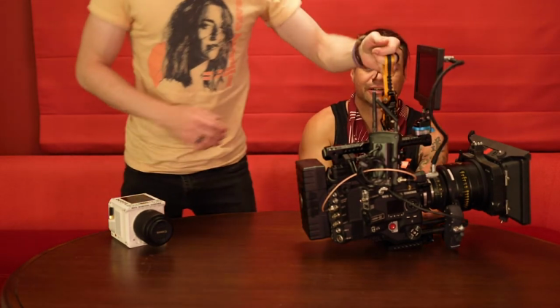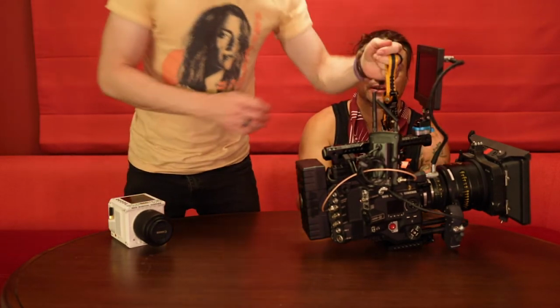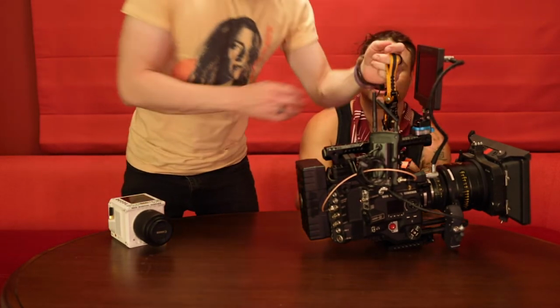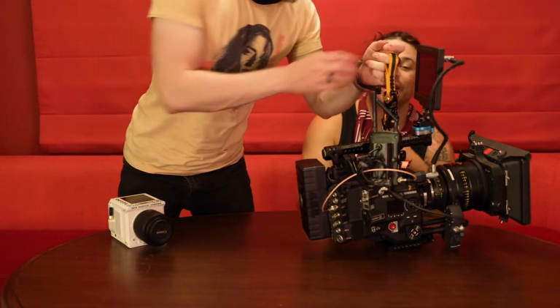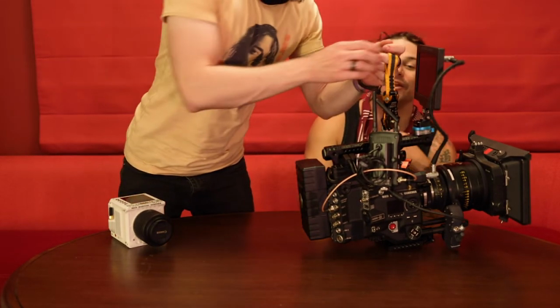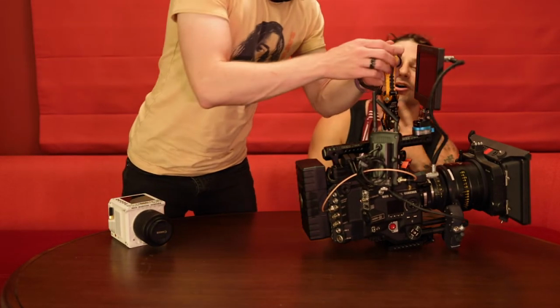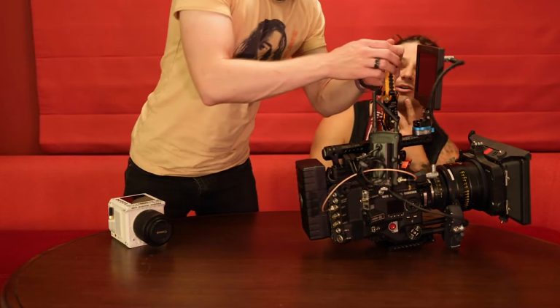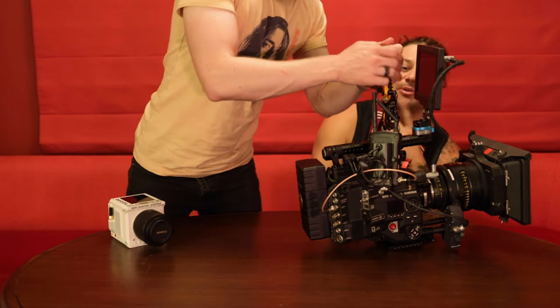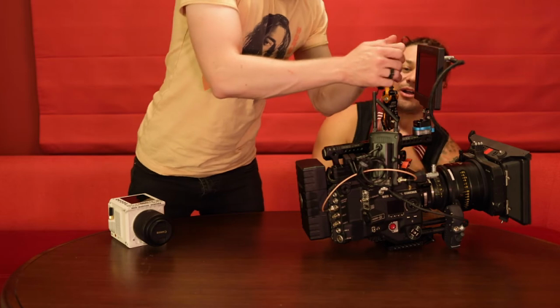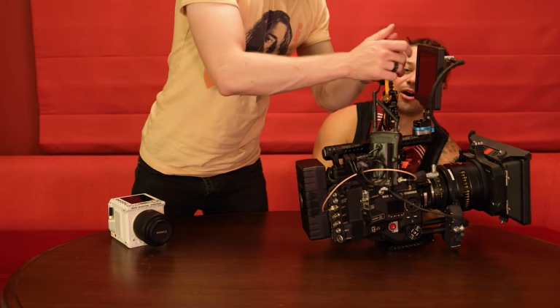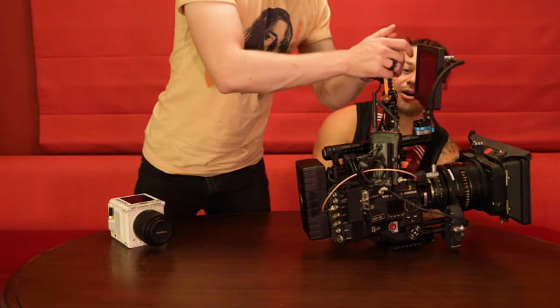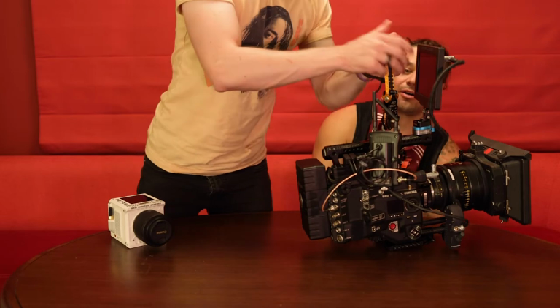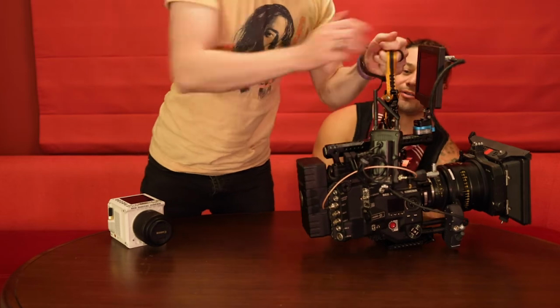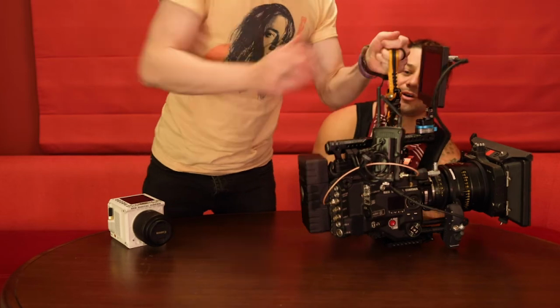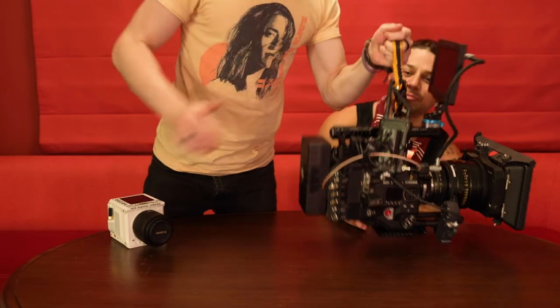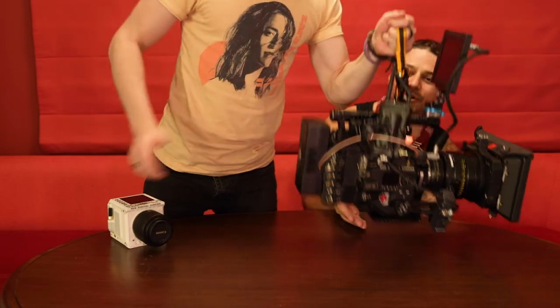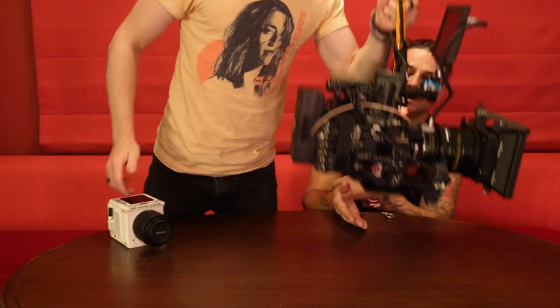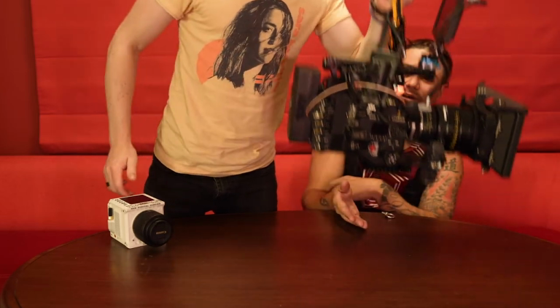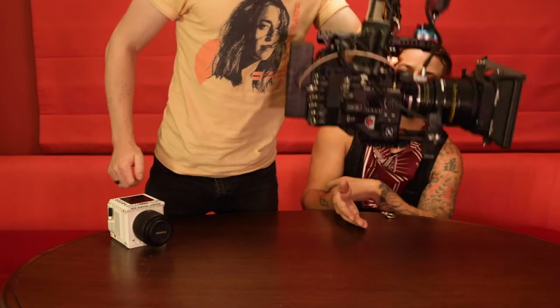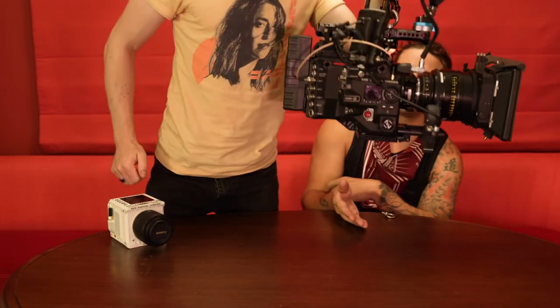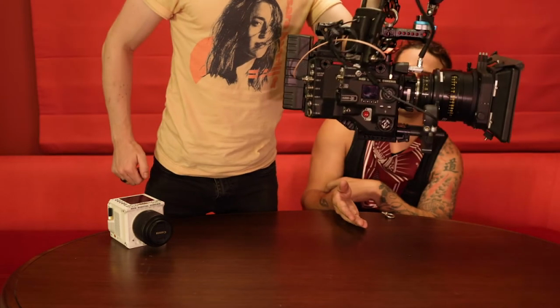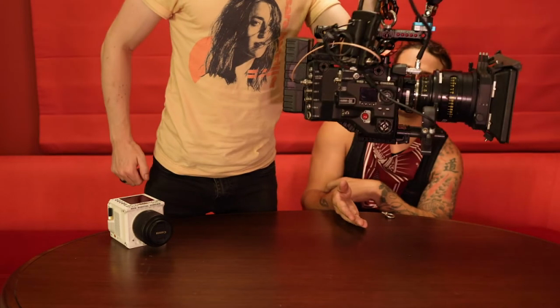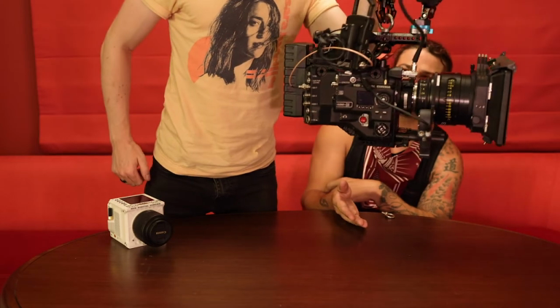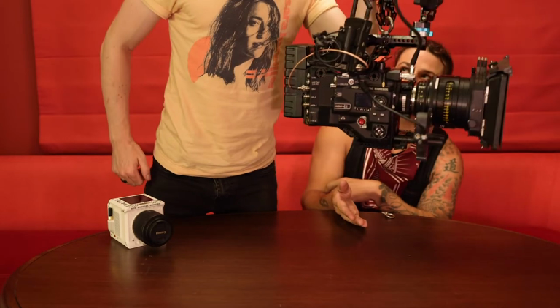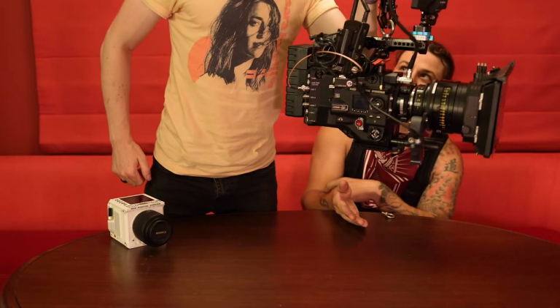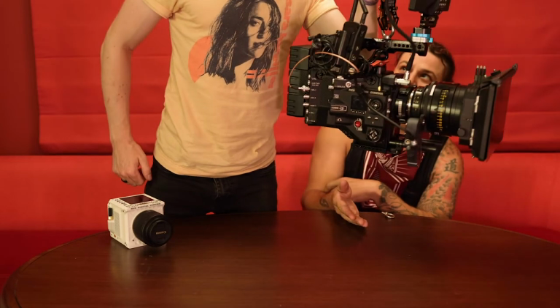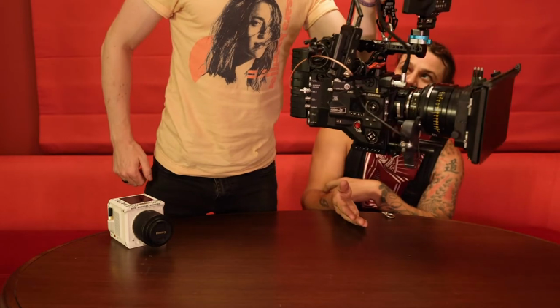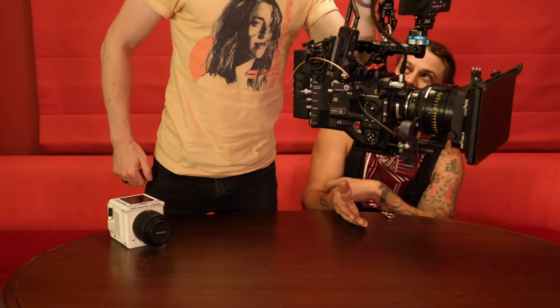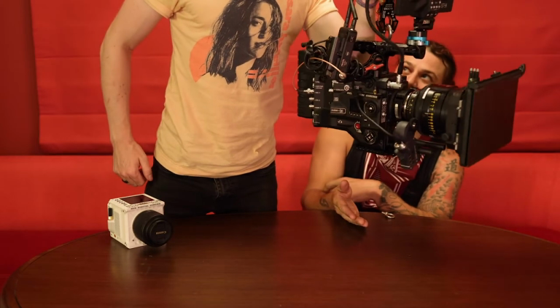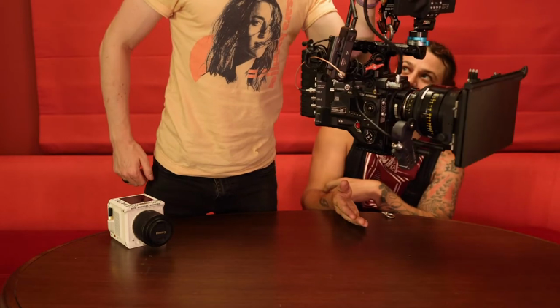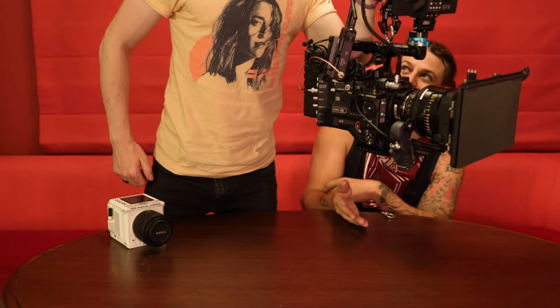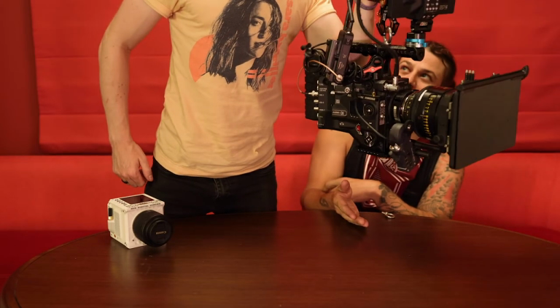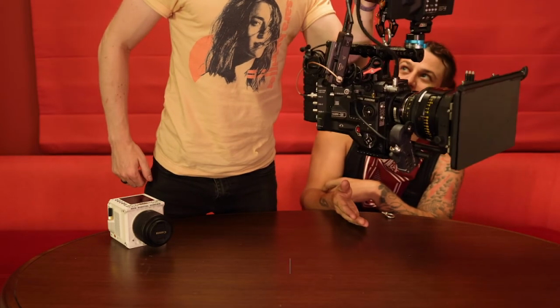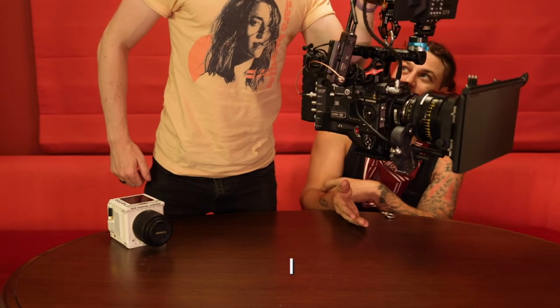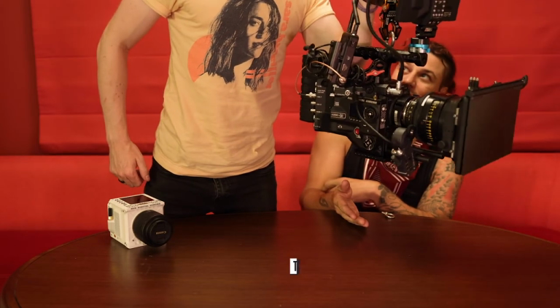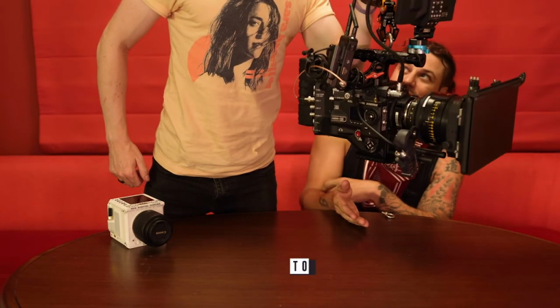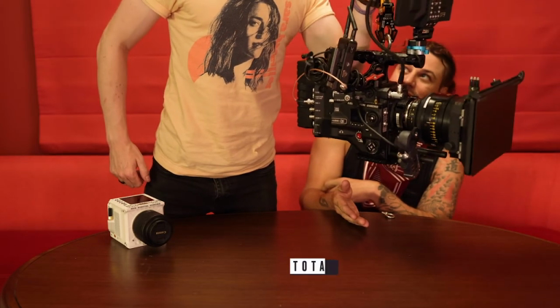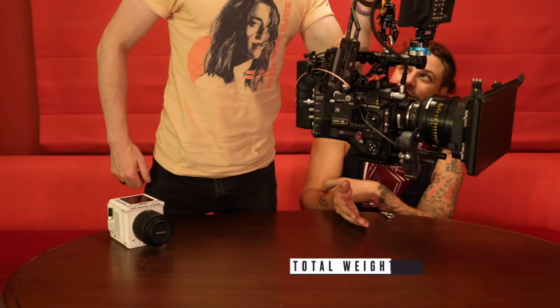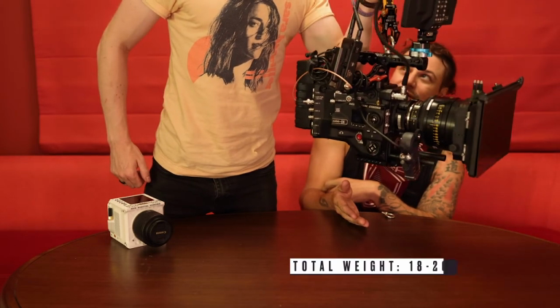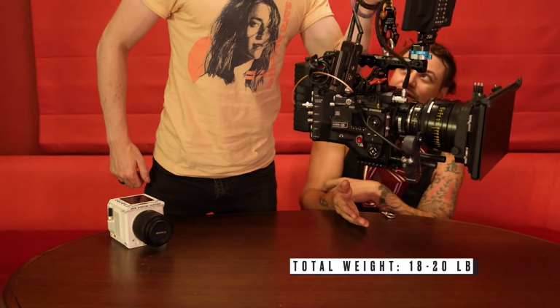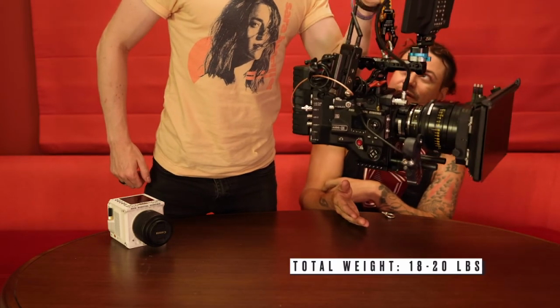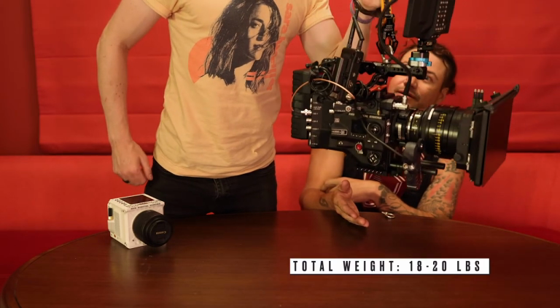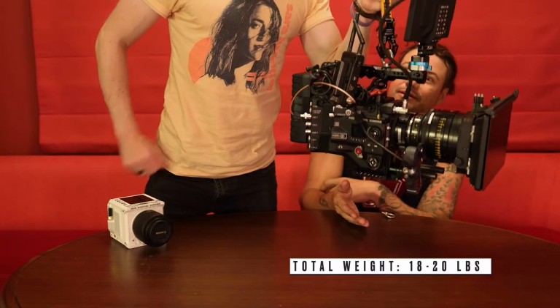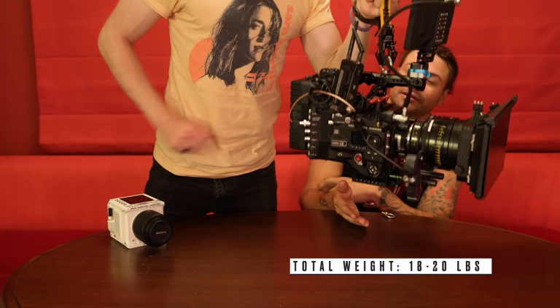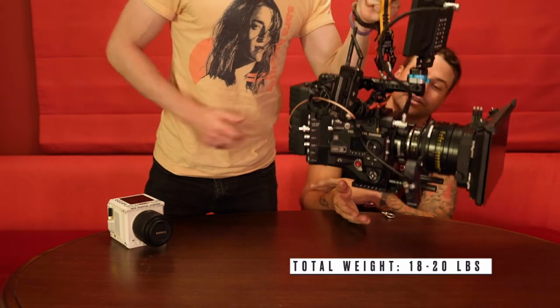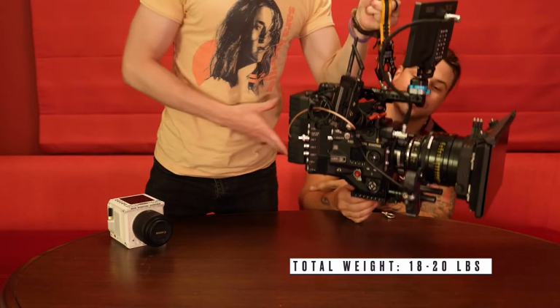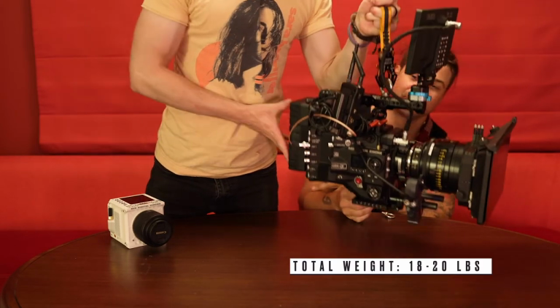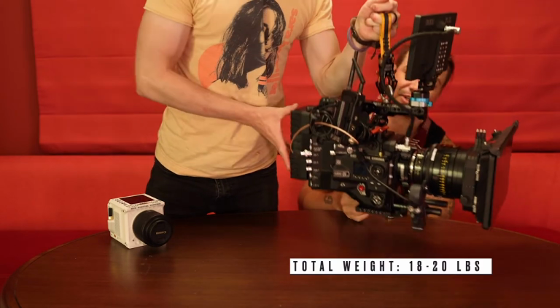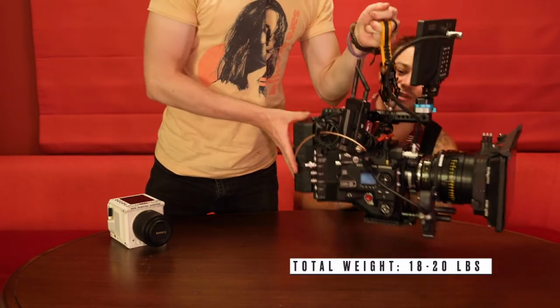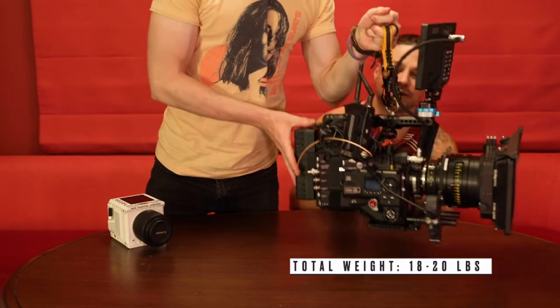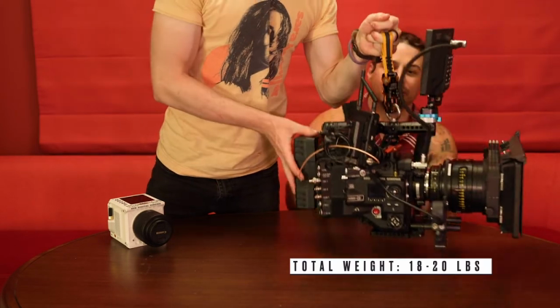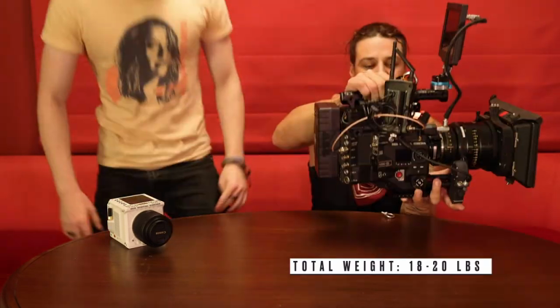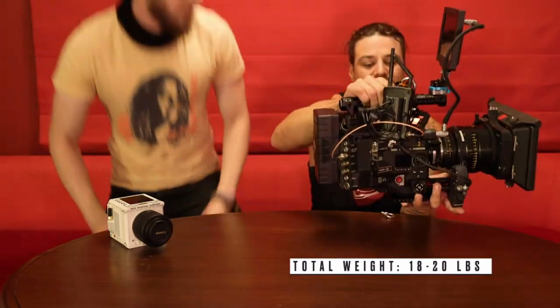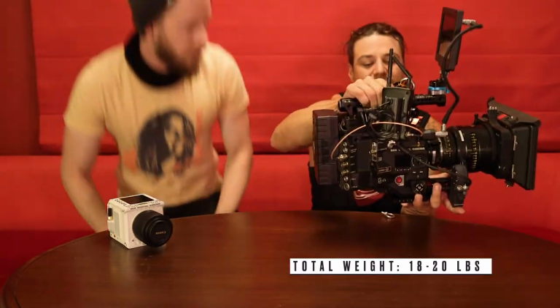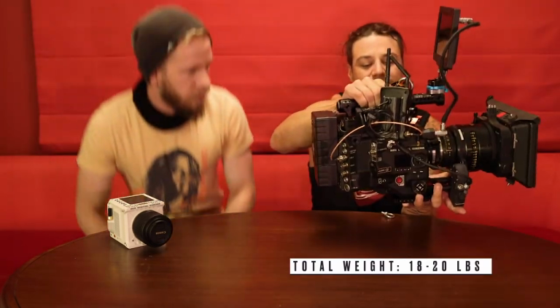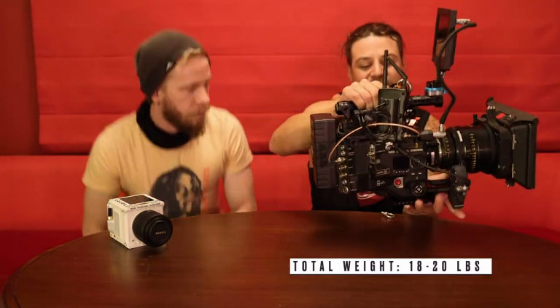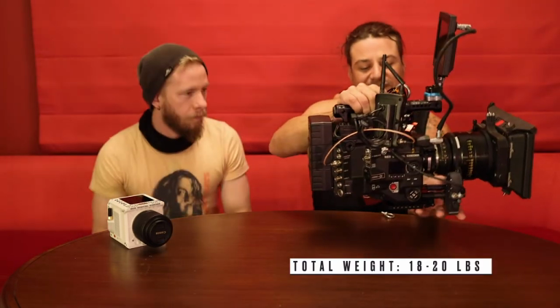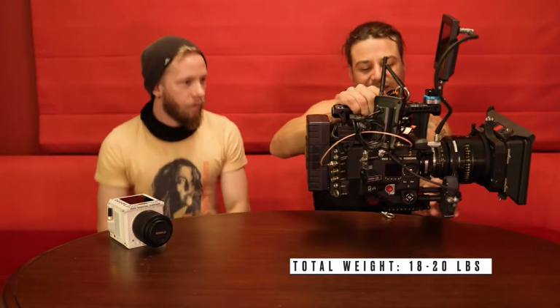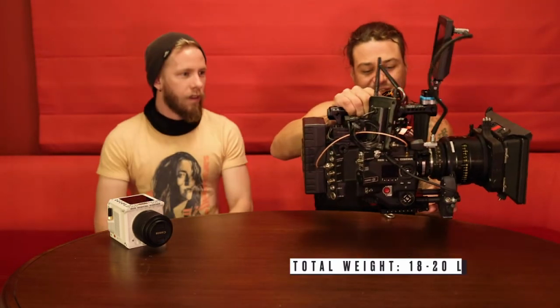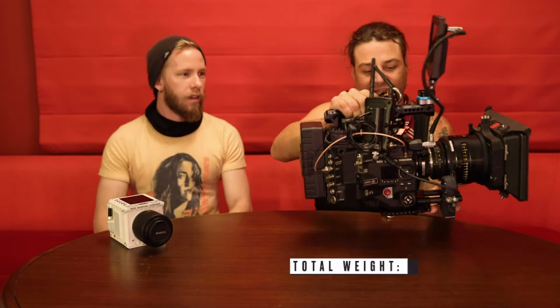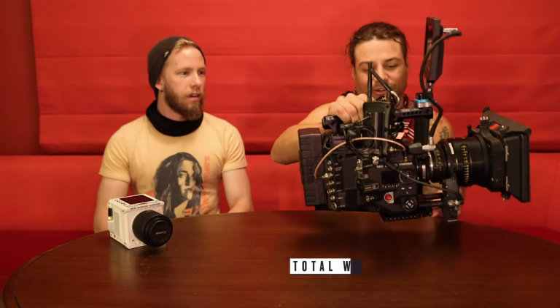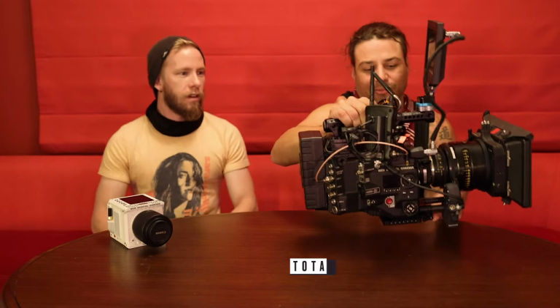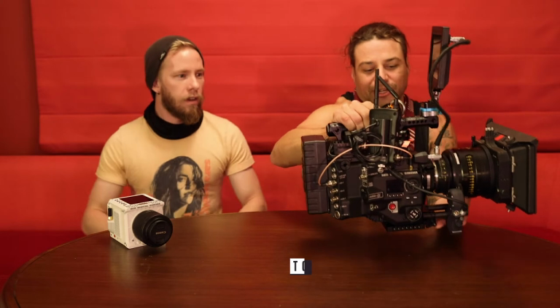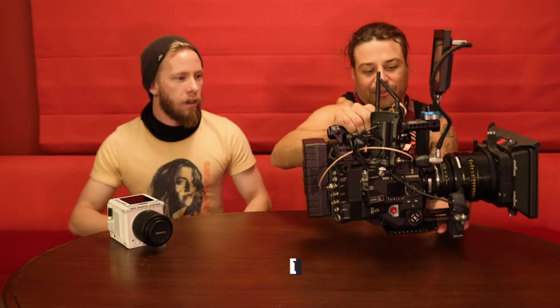This is all of it. I'd say 20 pounds — it's like a kettlebell.